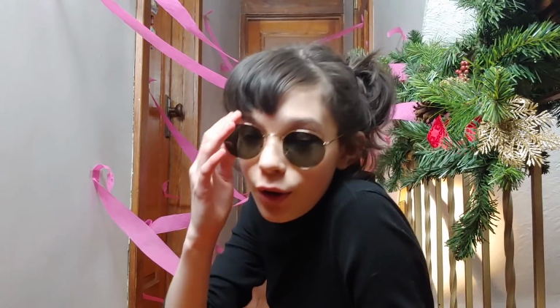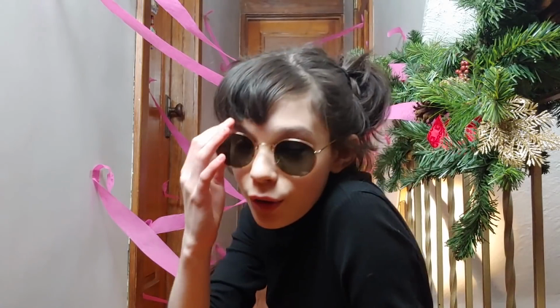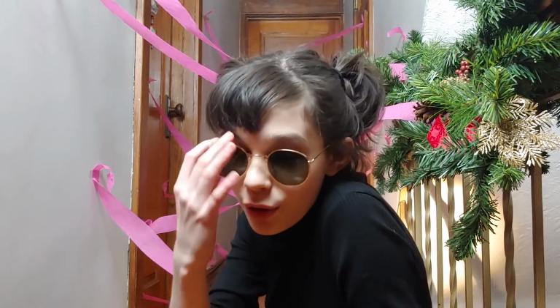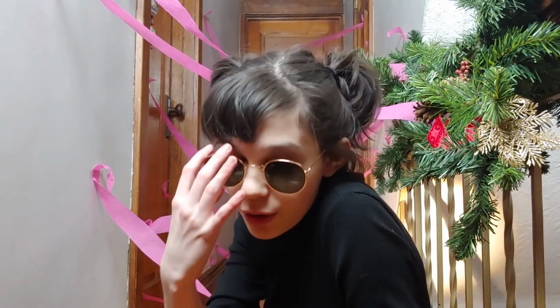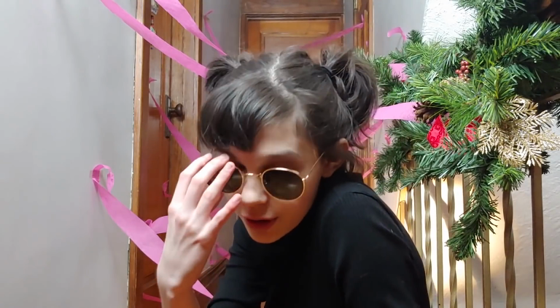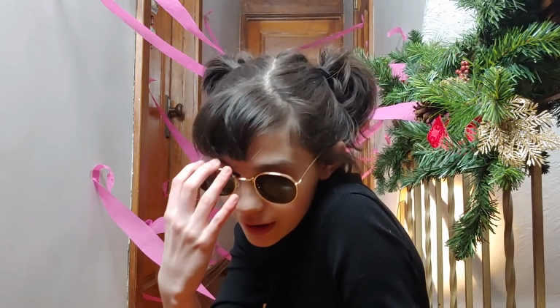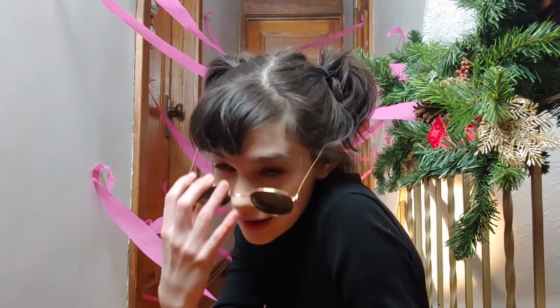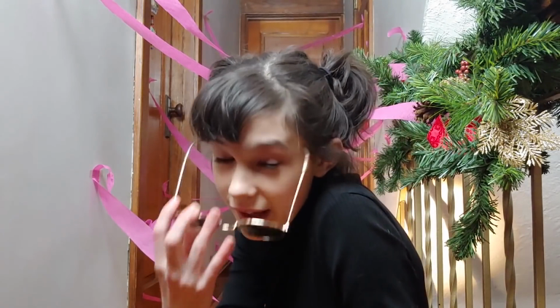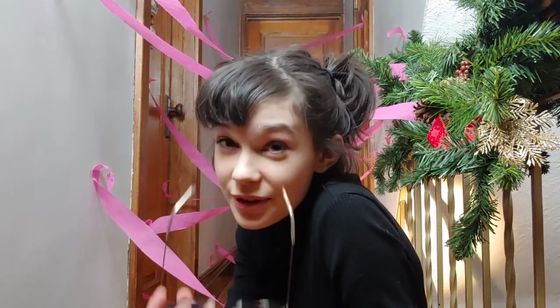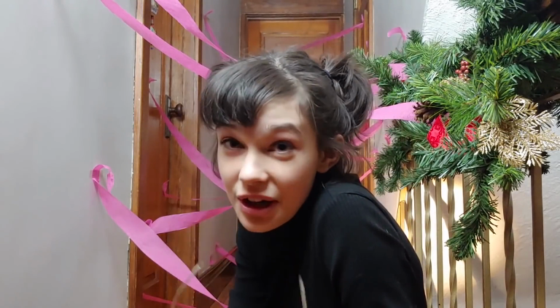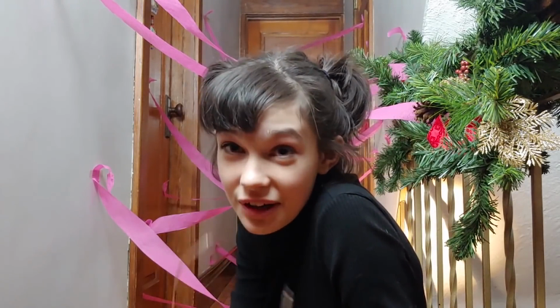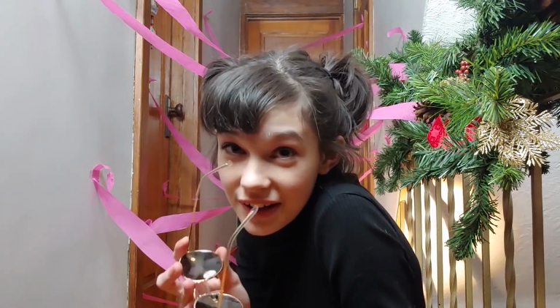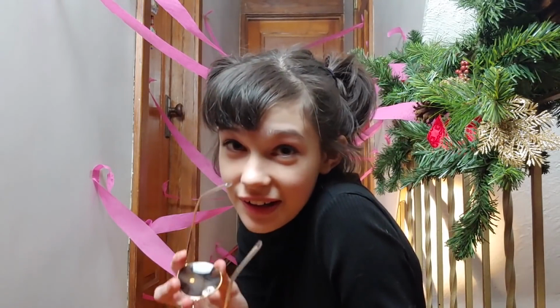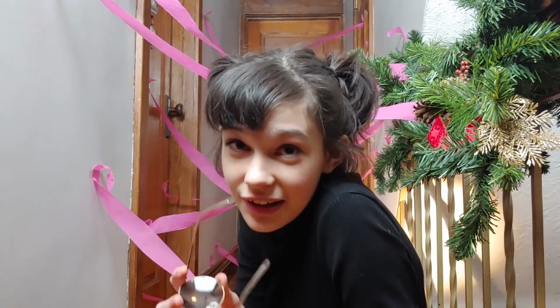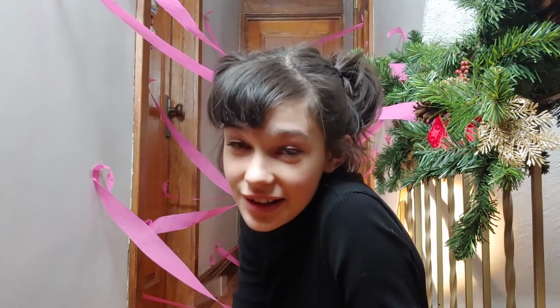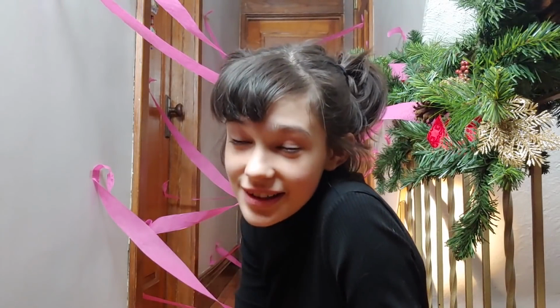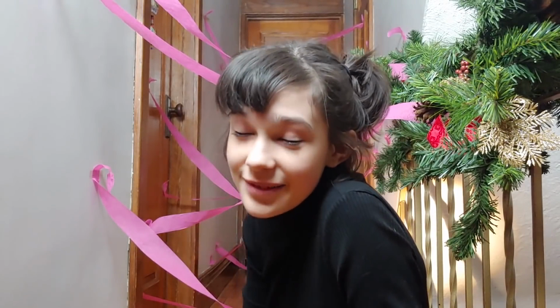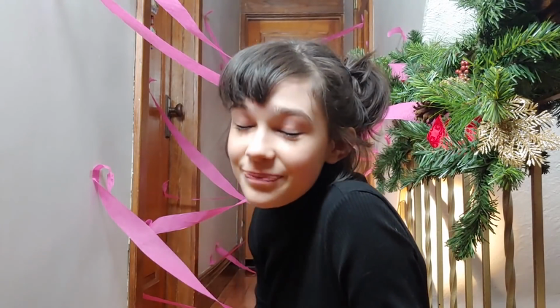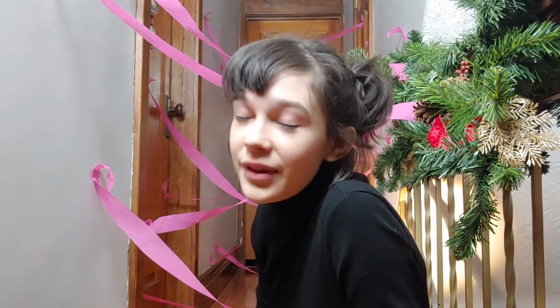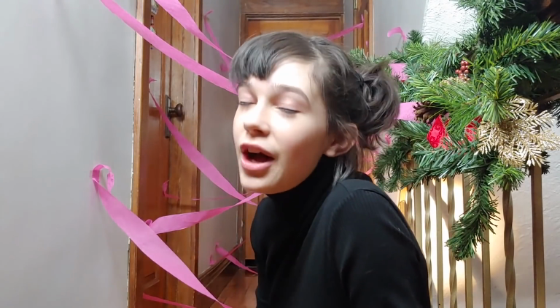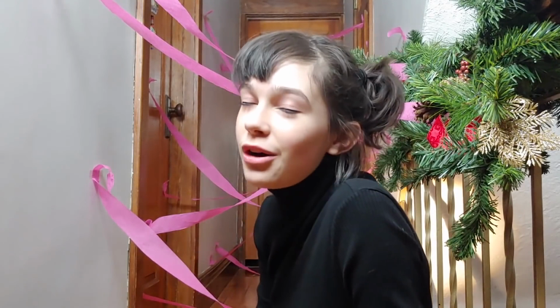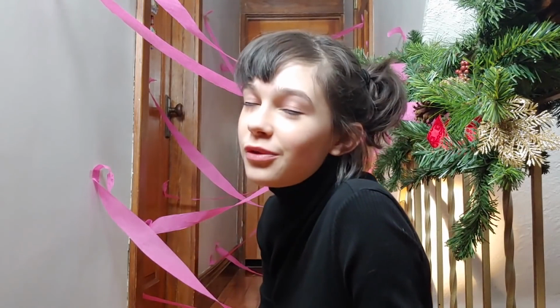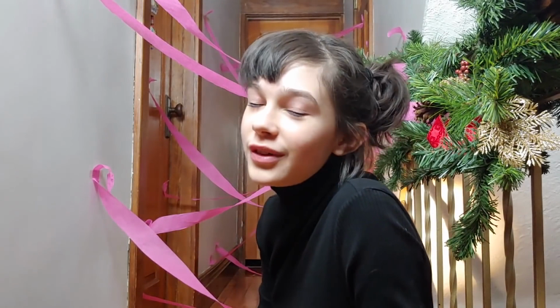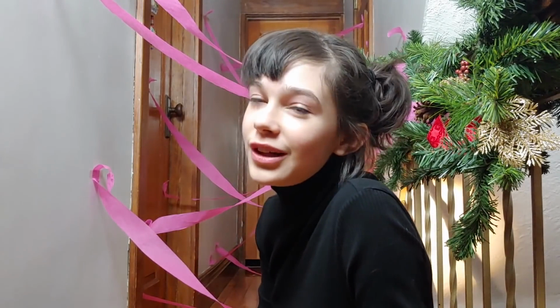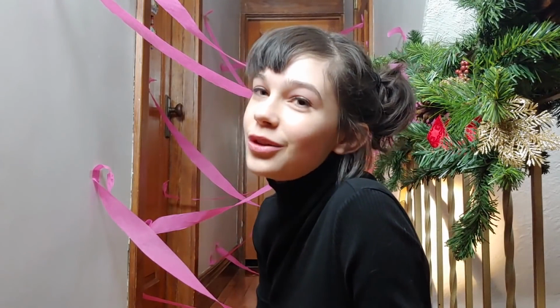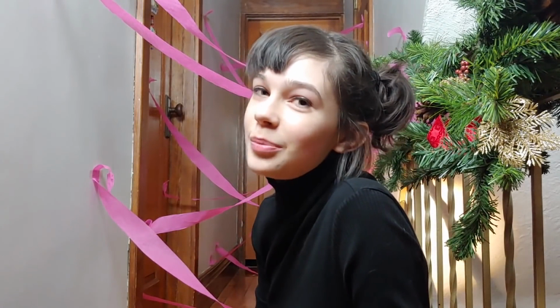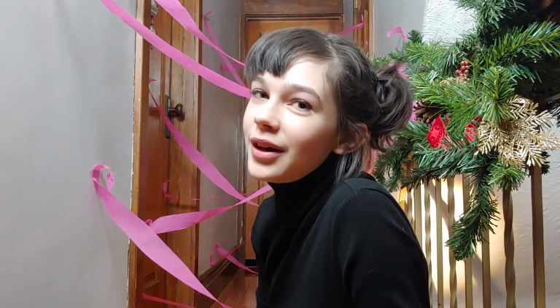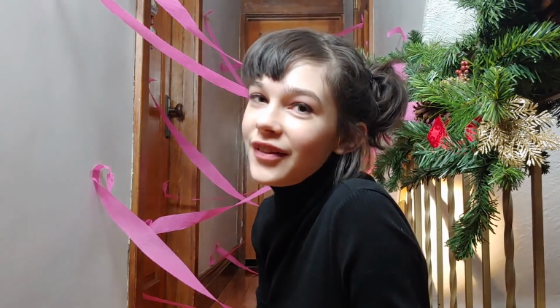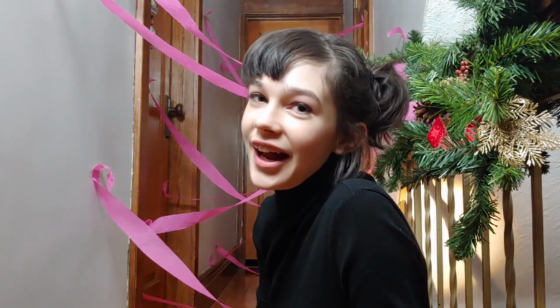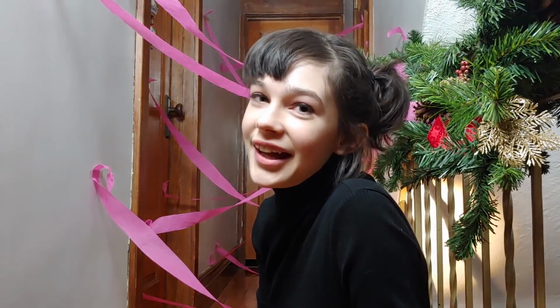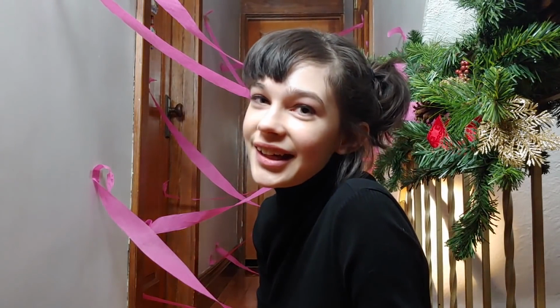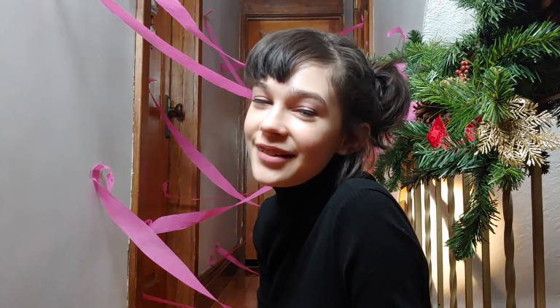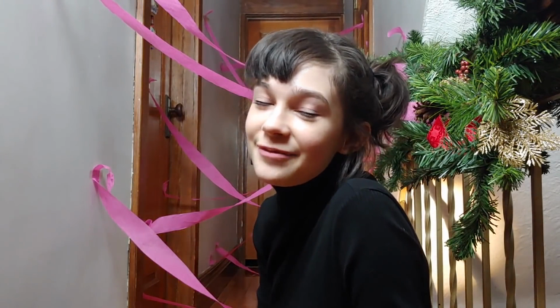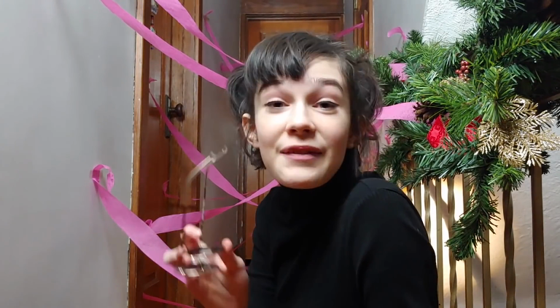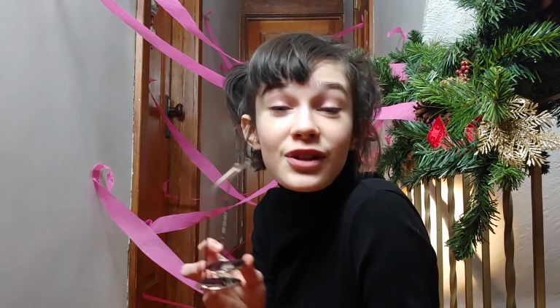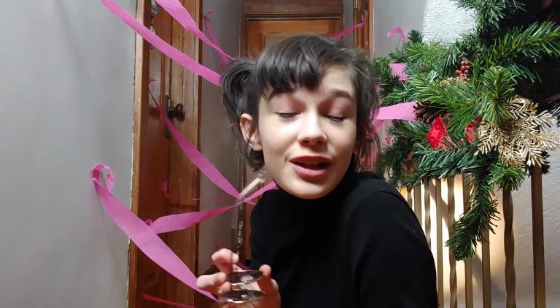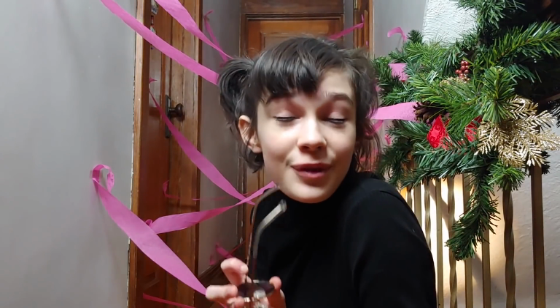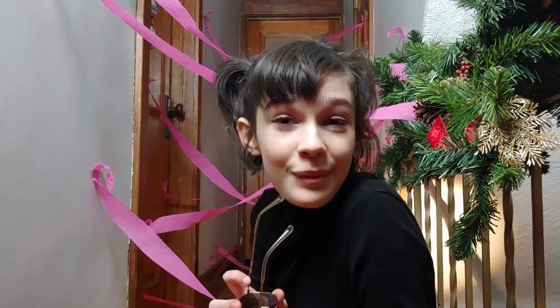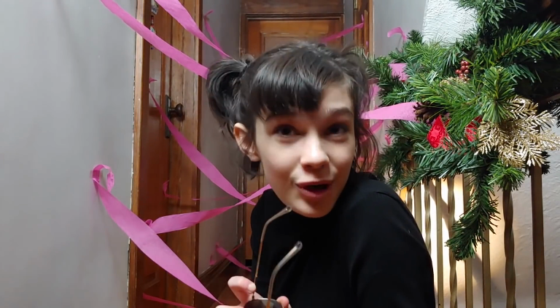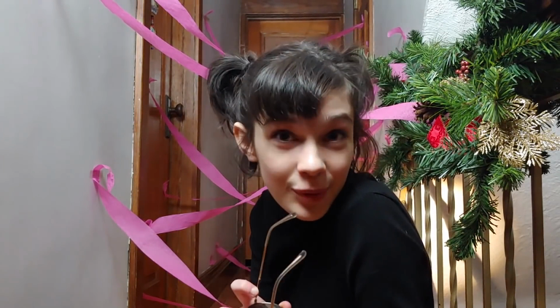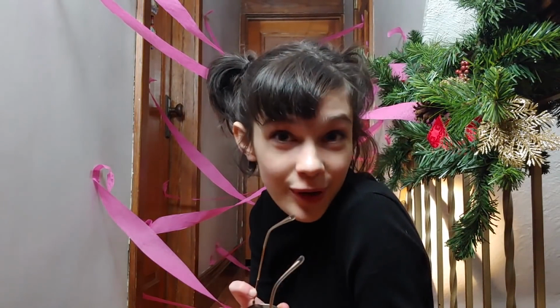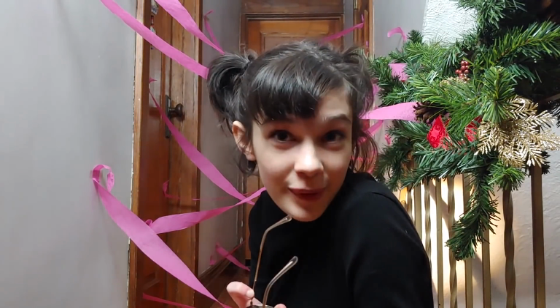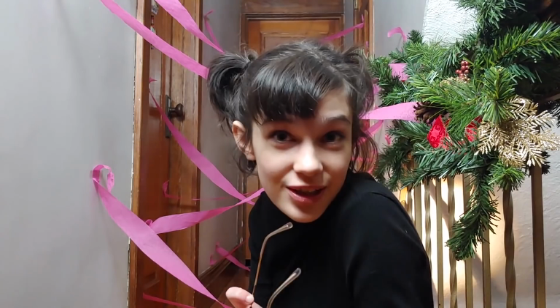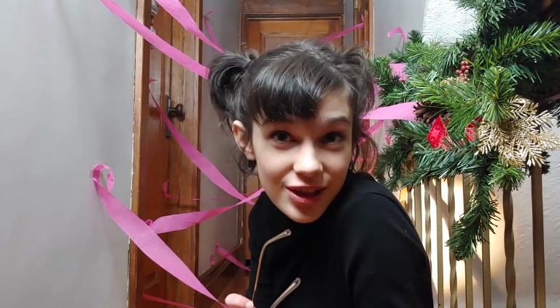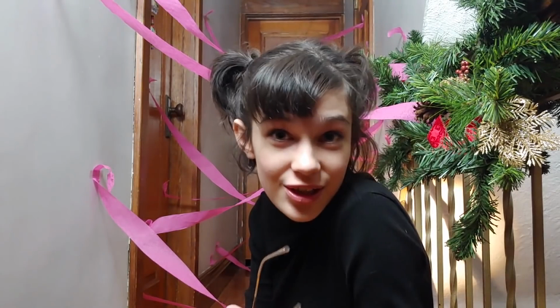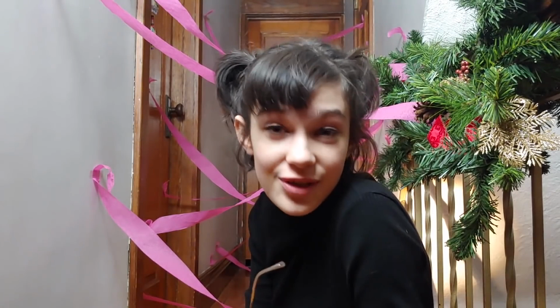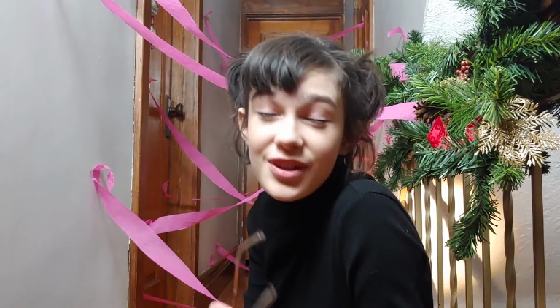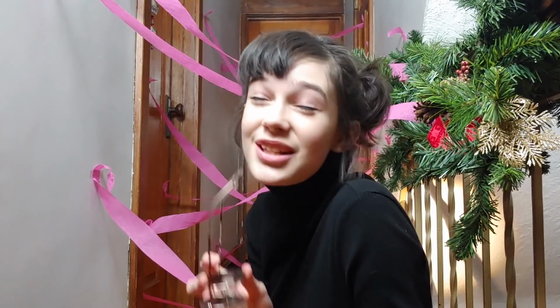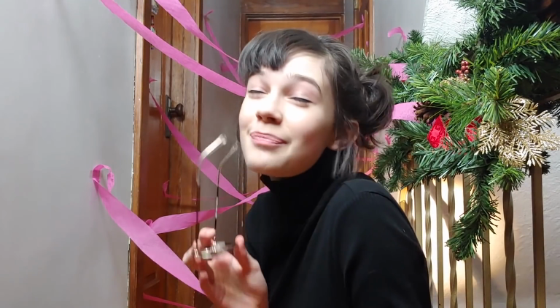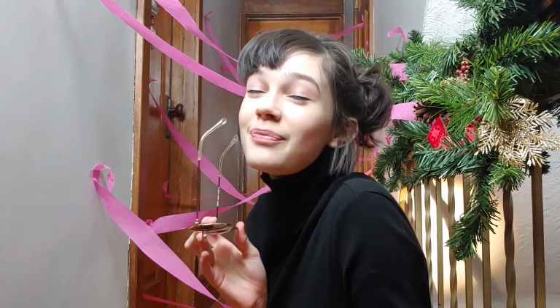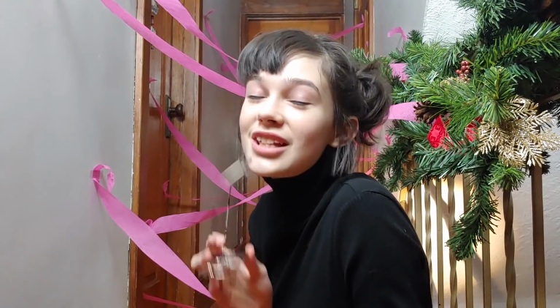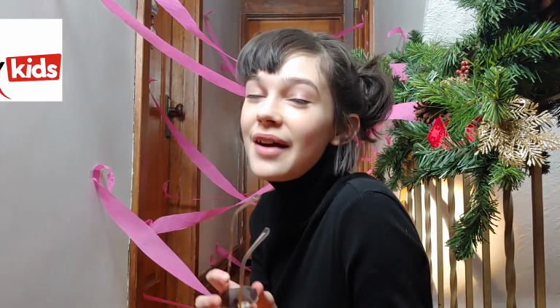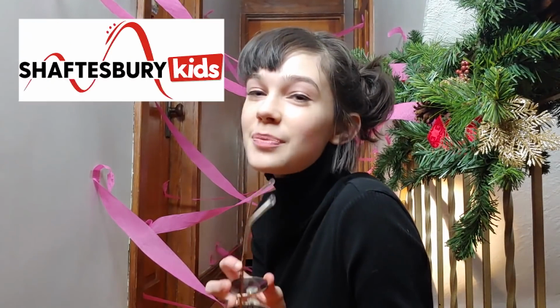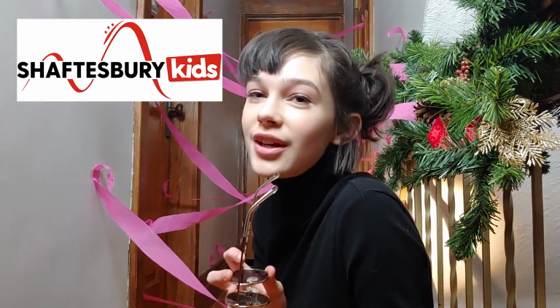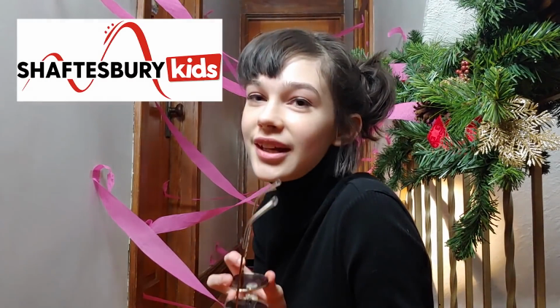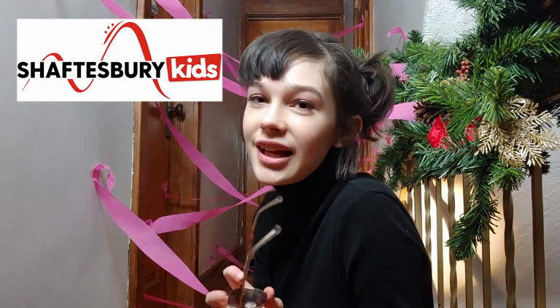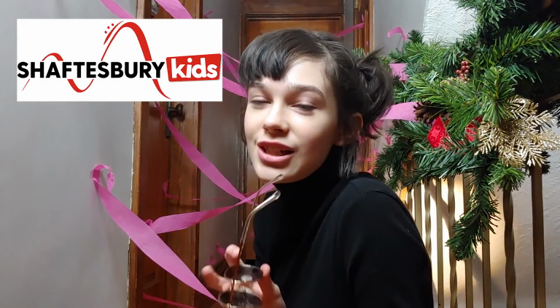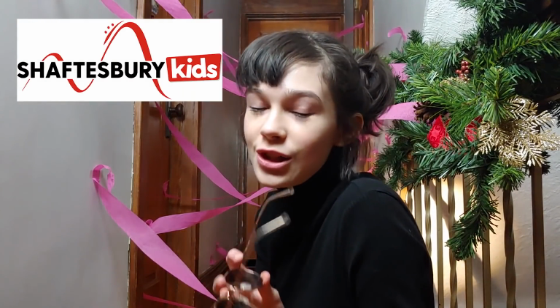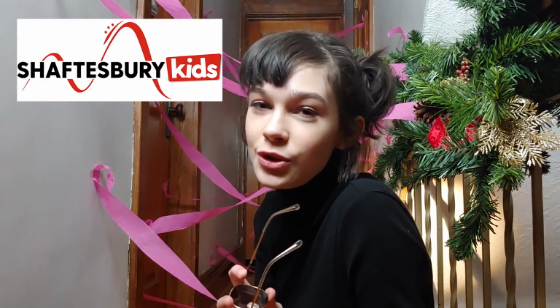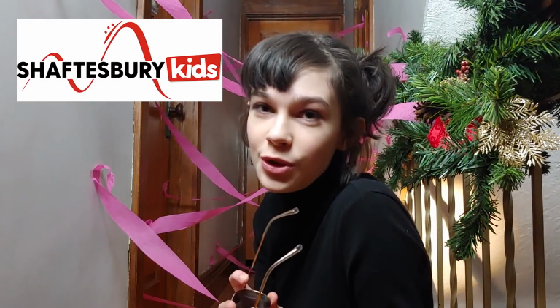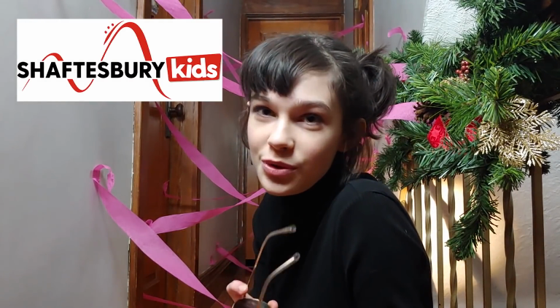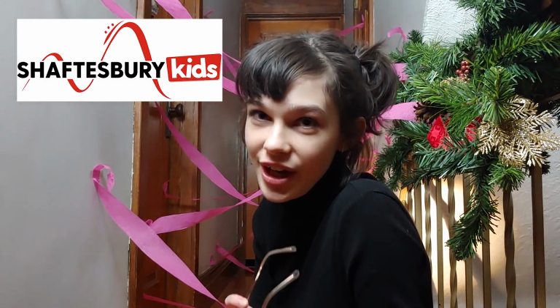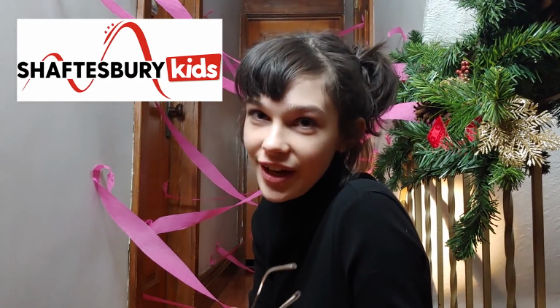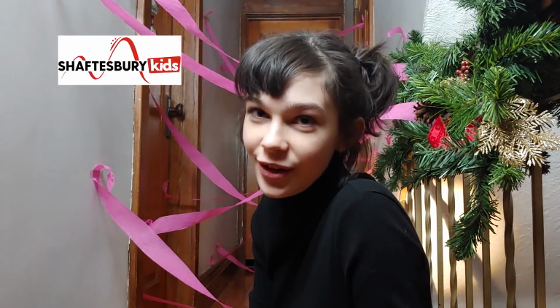Woo, that was harder than it looks — hopefully you'll do better than I did. If you're looking for more boredom busters, visit Shaftesbury Kids YouTube channel.